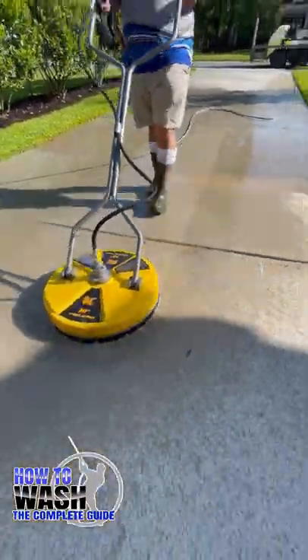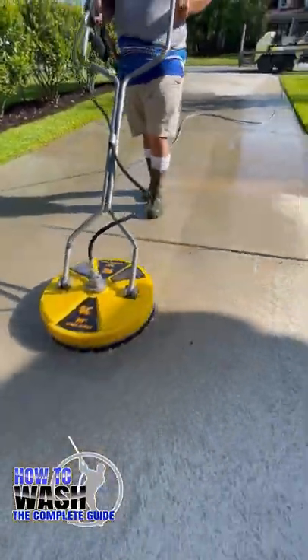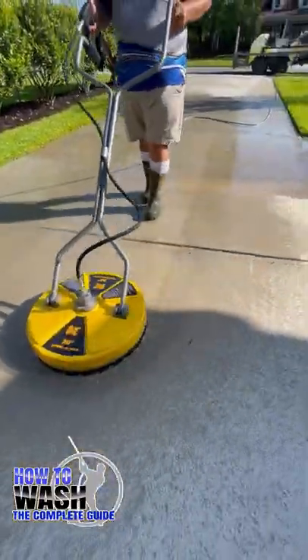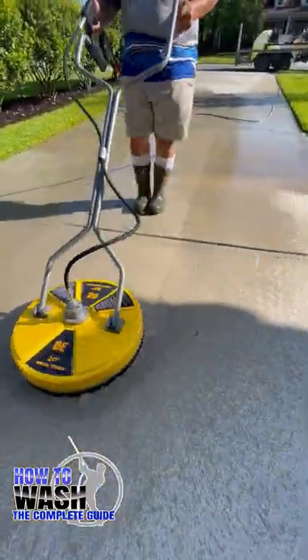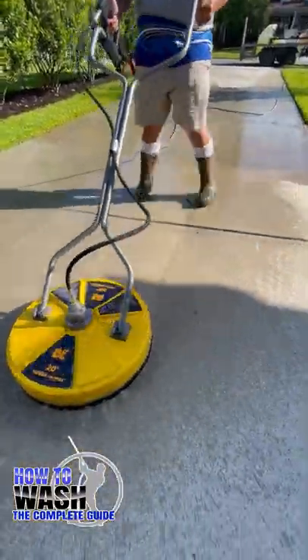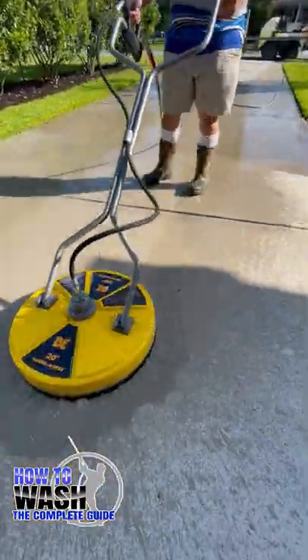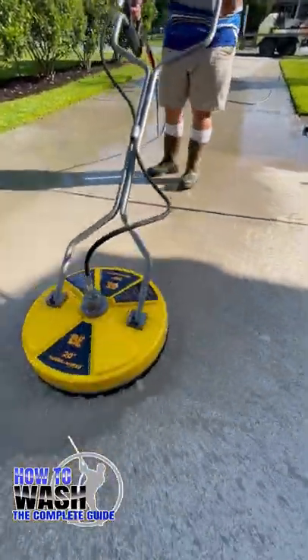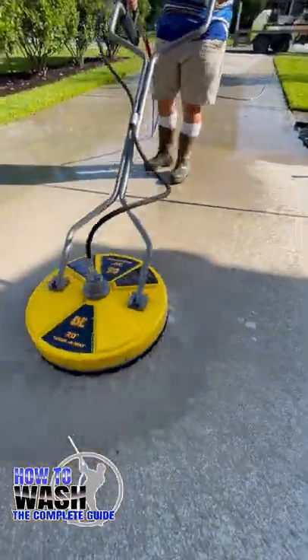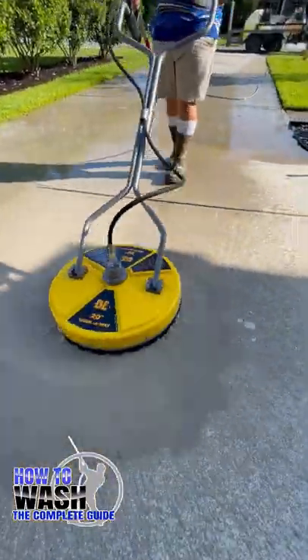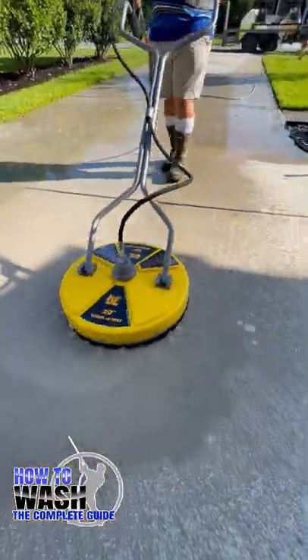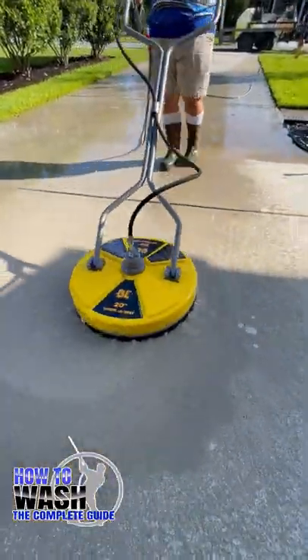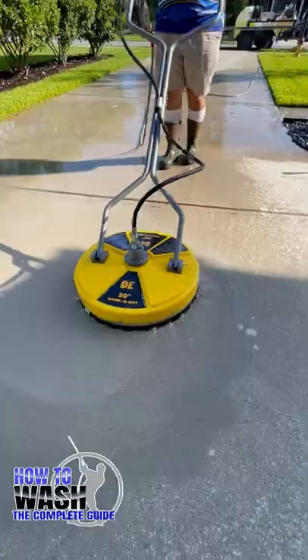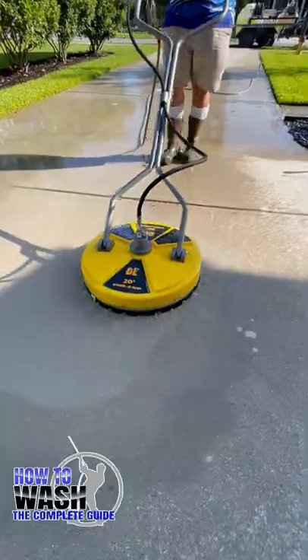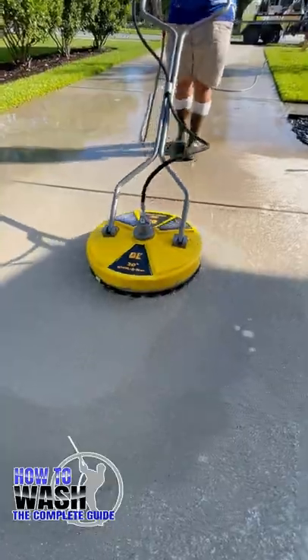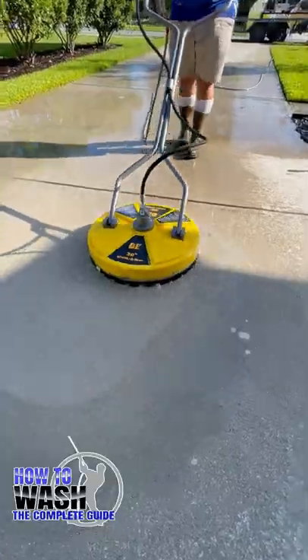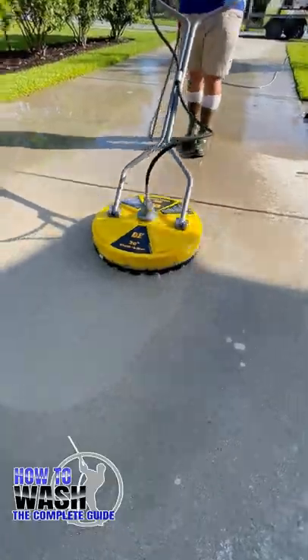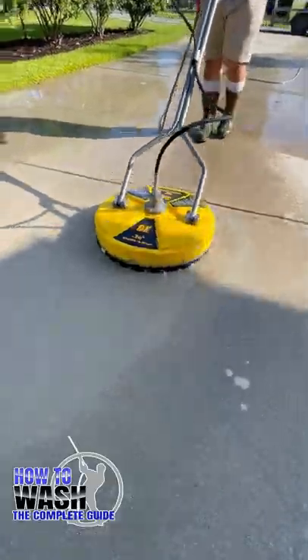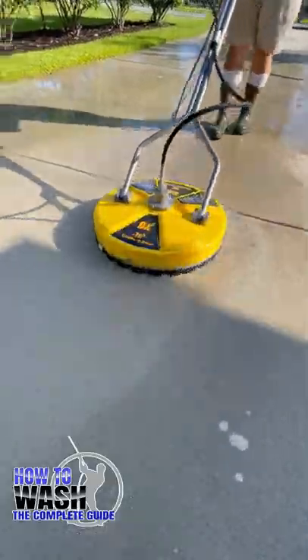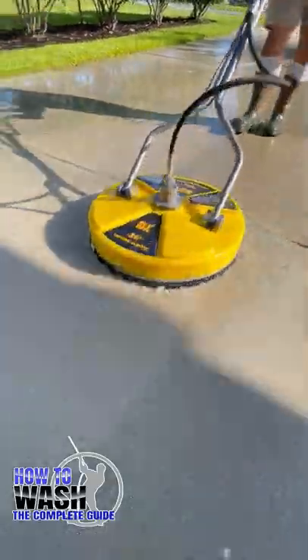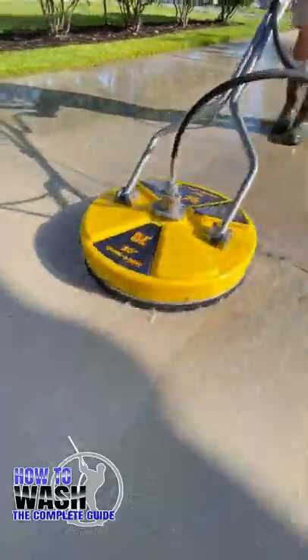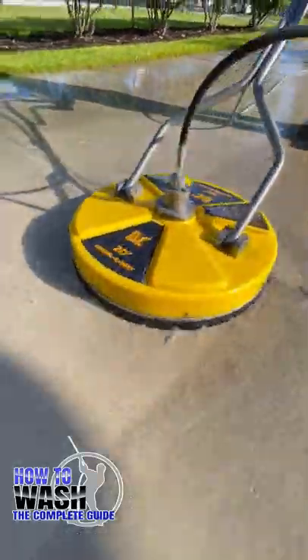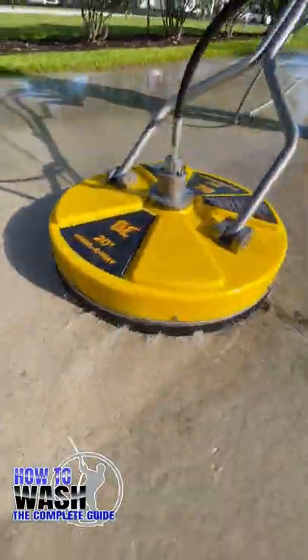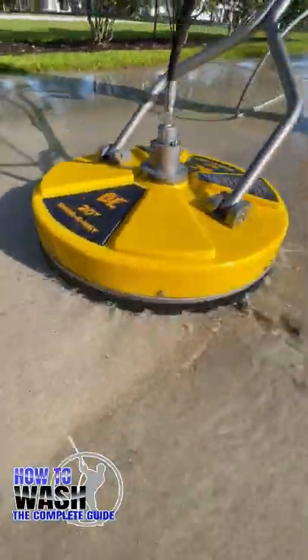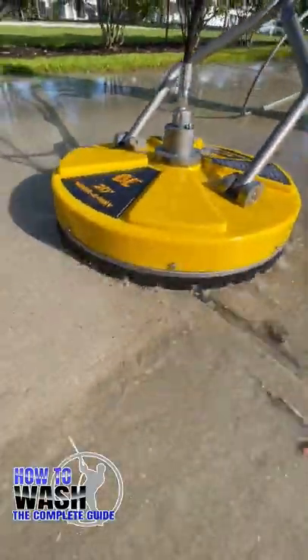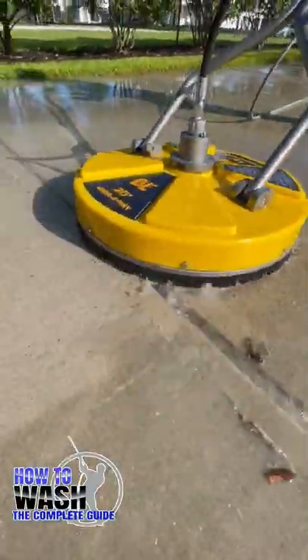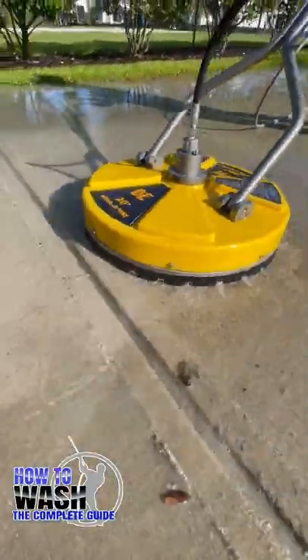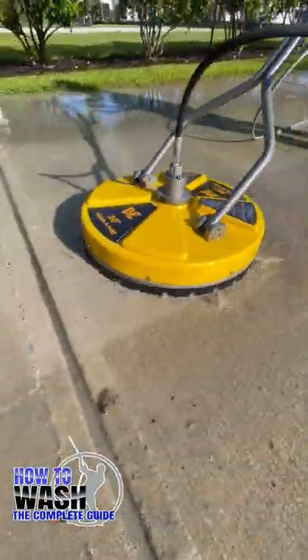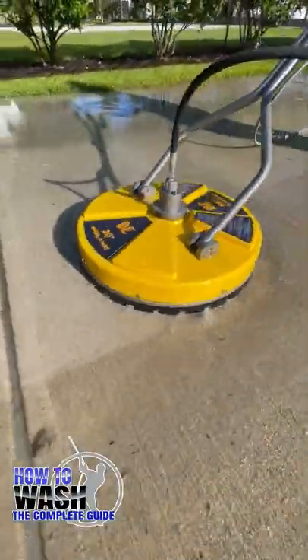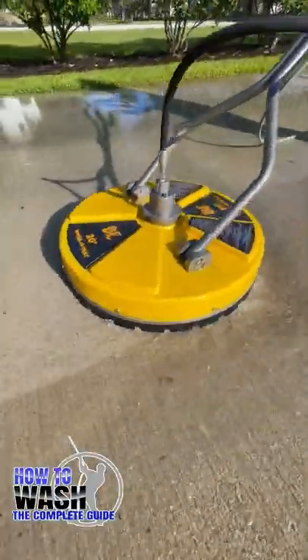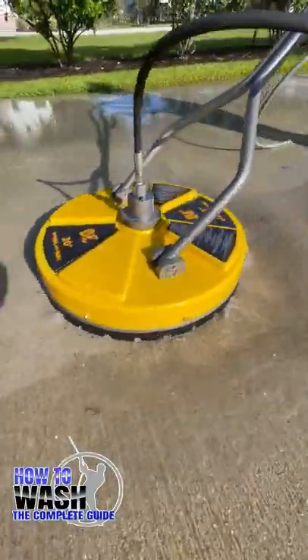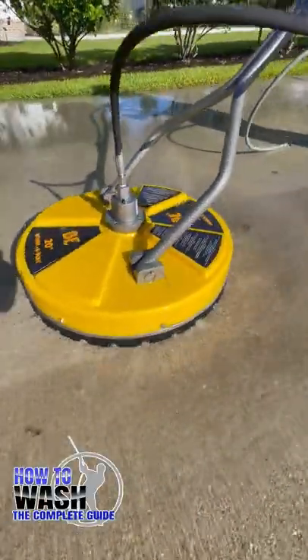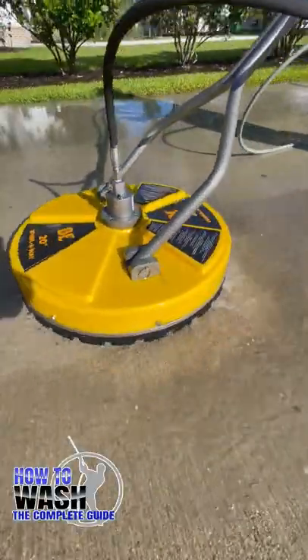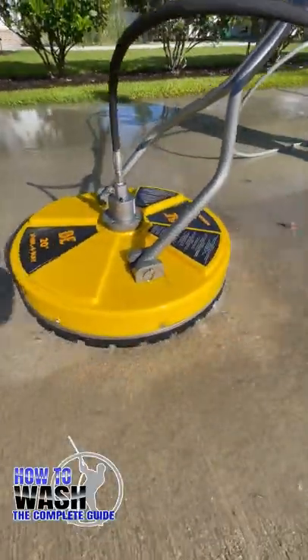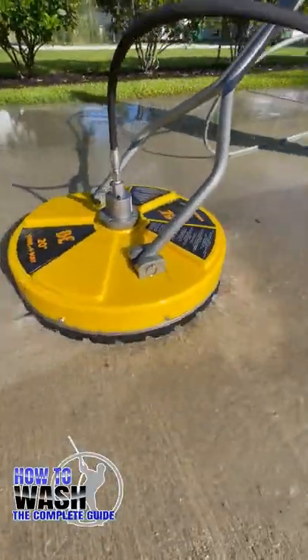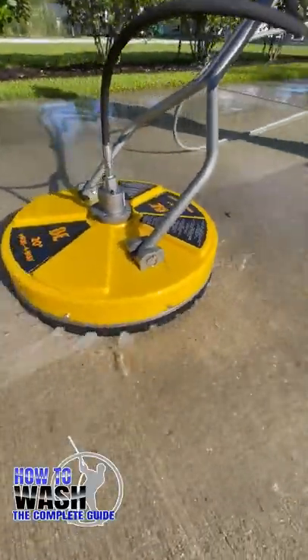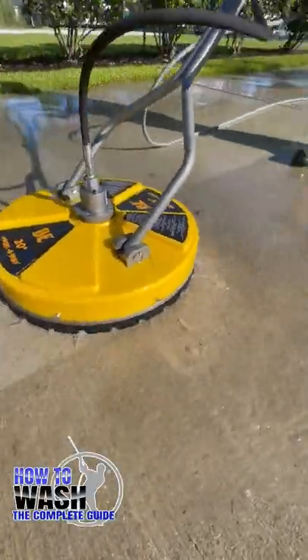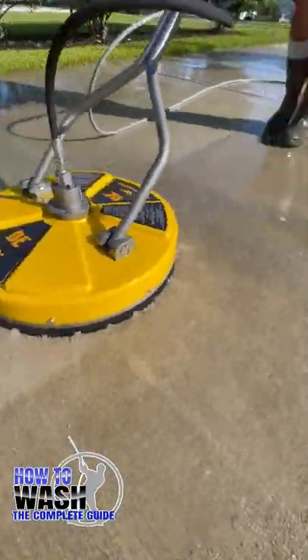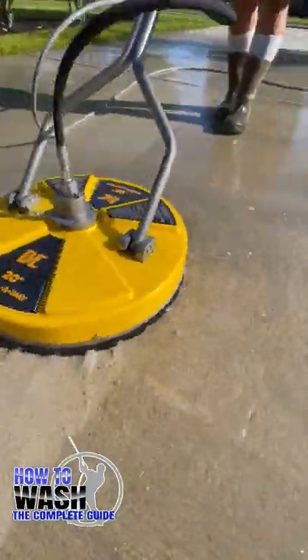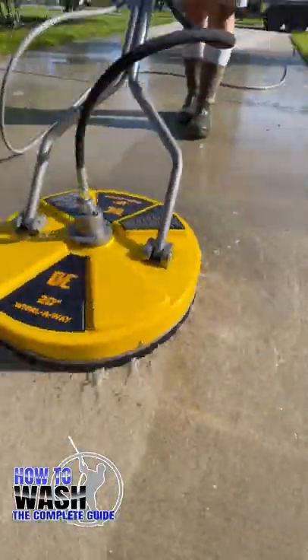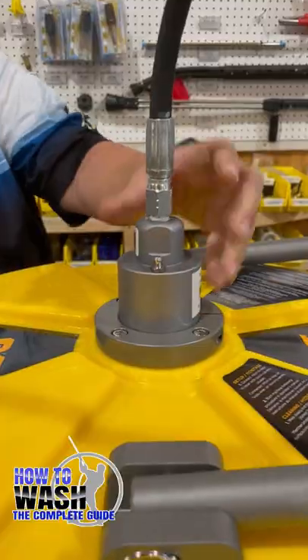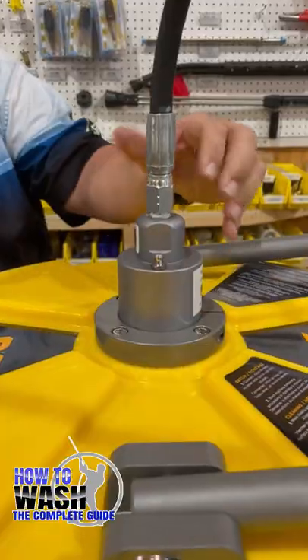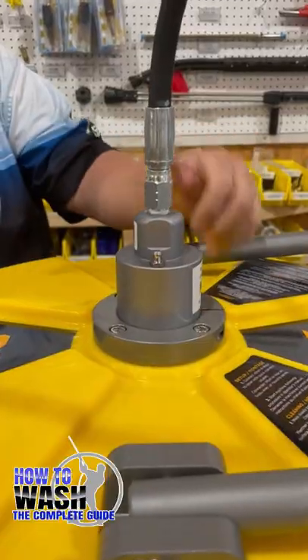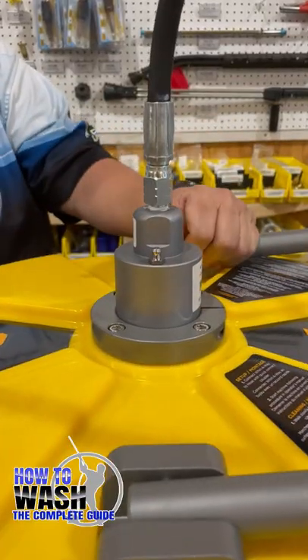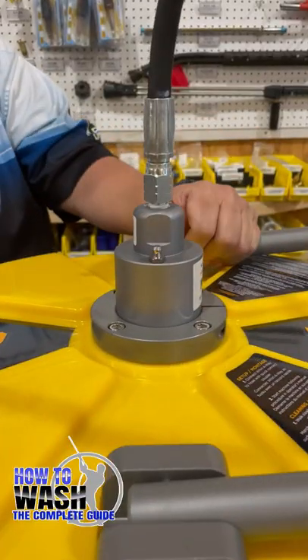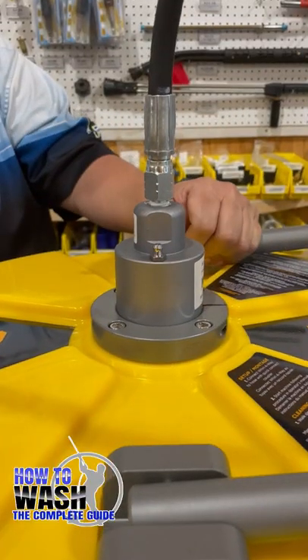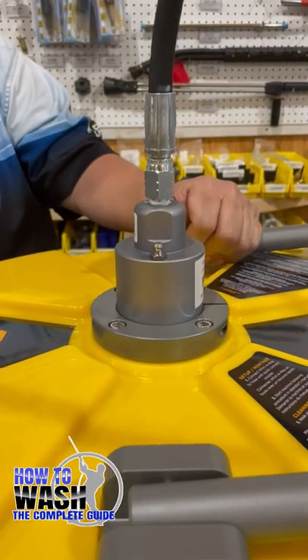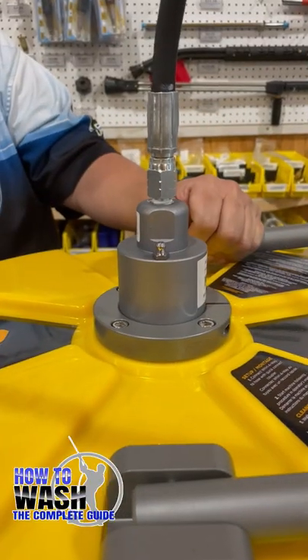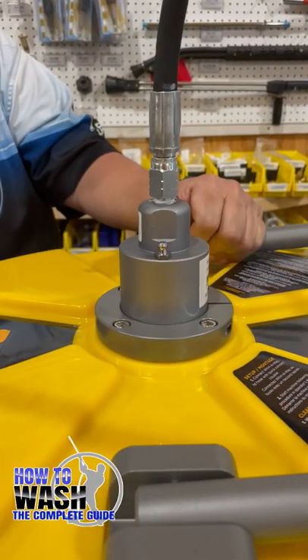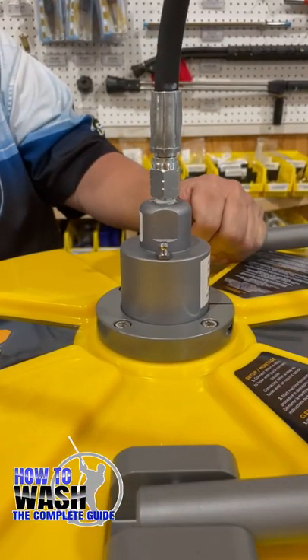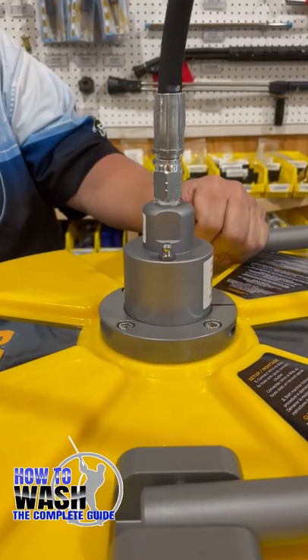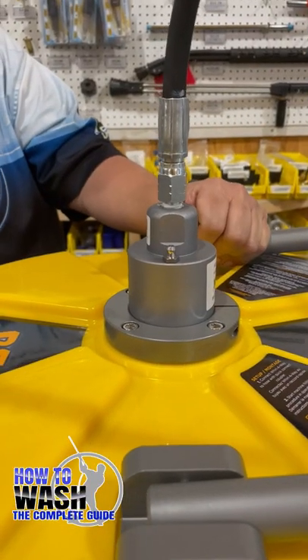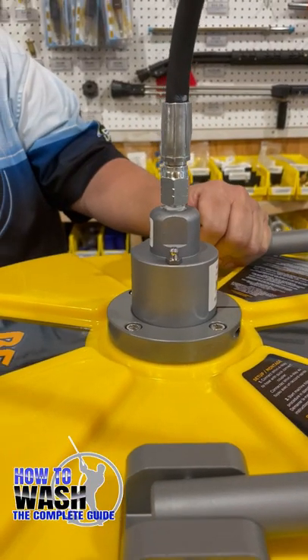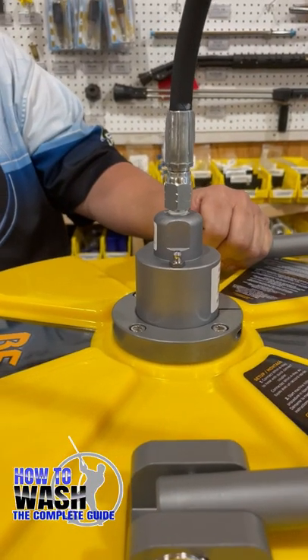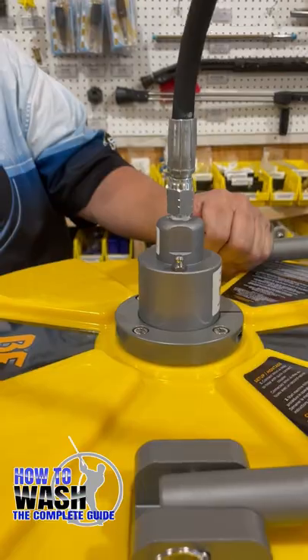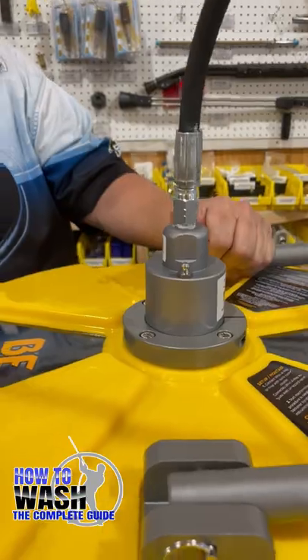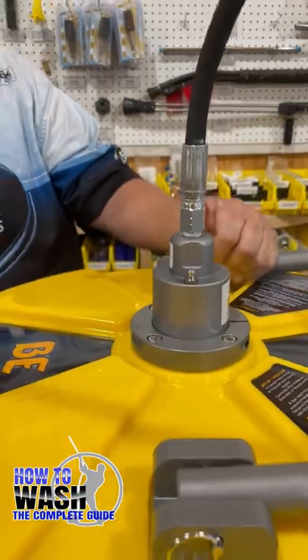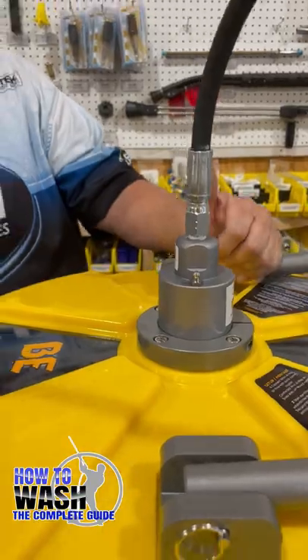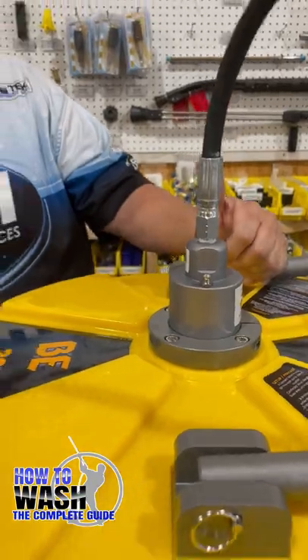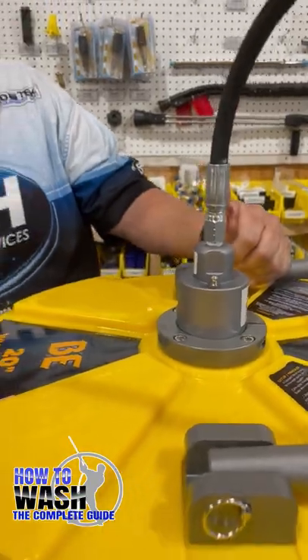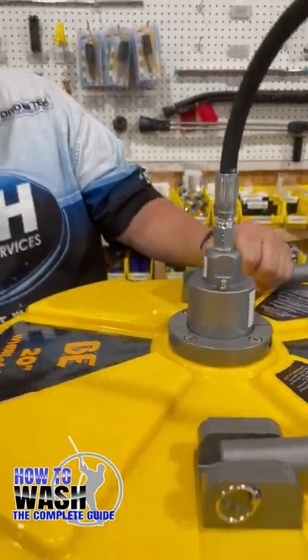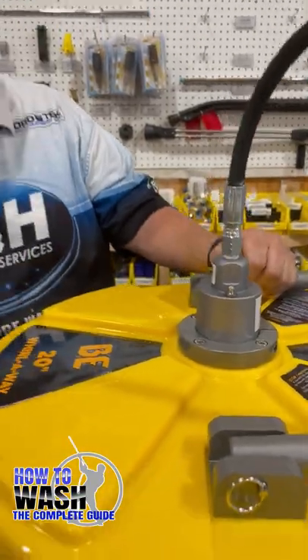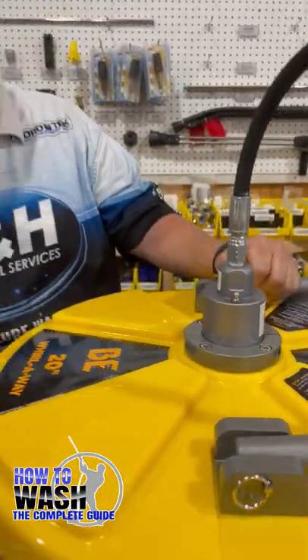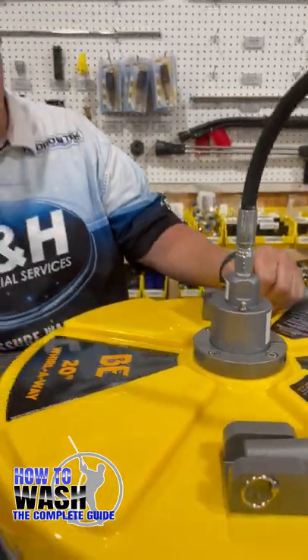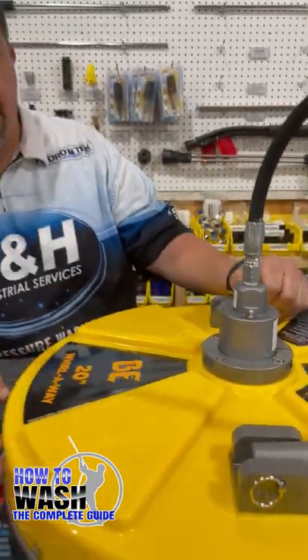A couple things. The big thing on these type of surface cleaners — make sure you keep grease in it. Put a couple of pumps of grease in it, your regular bearing grease.